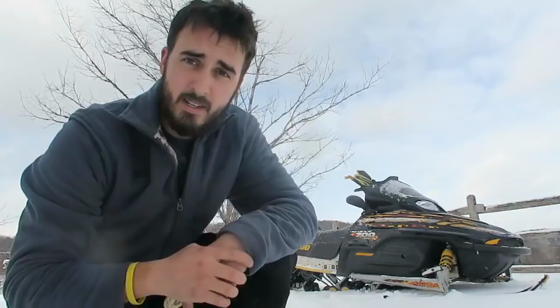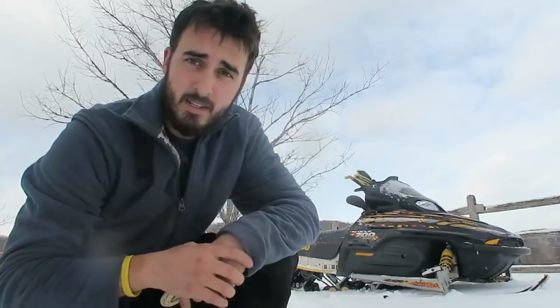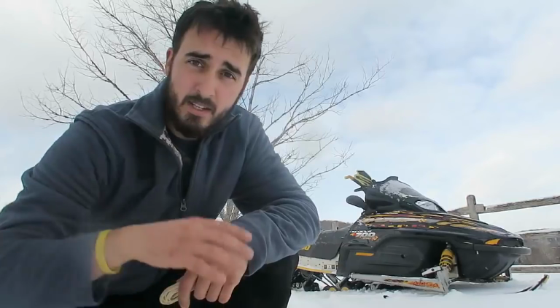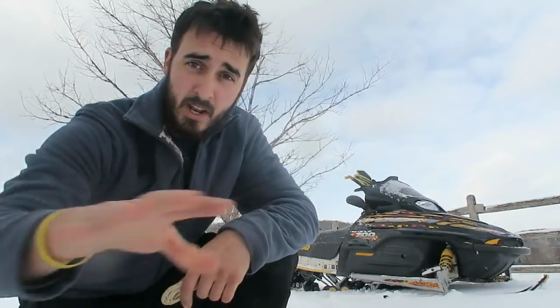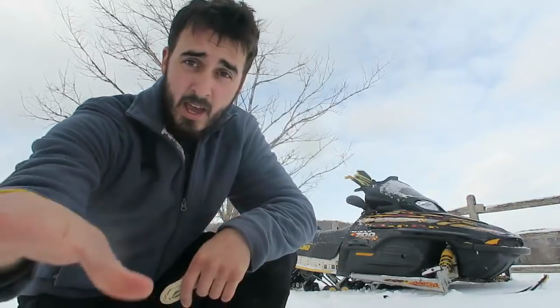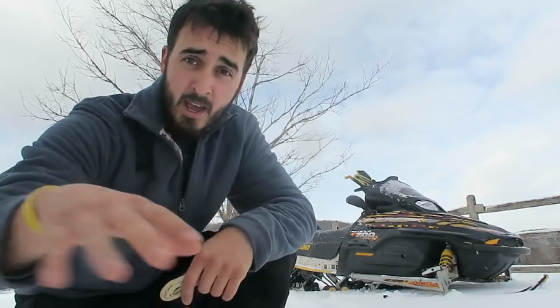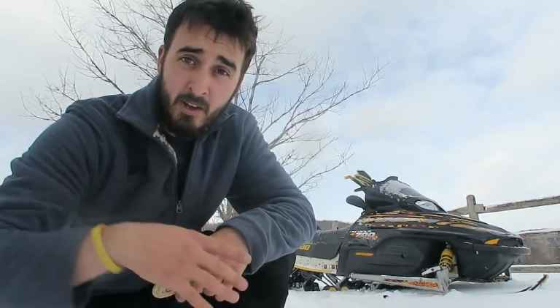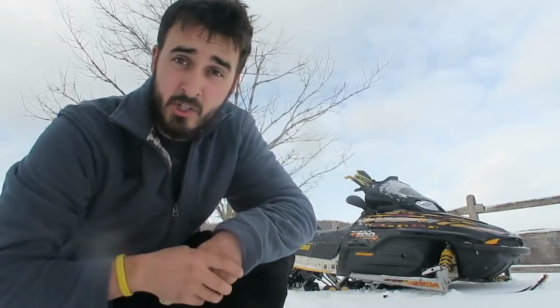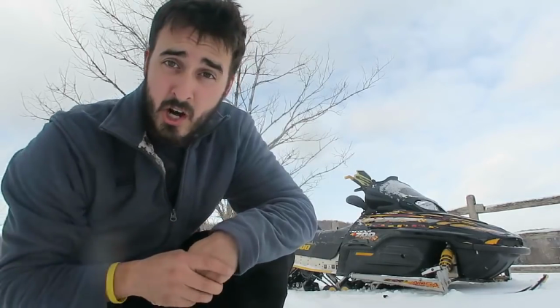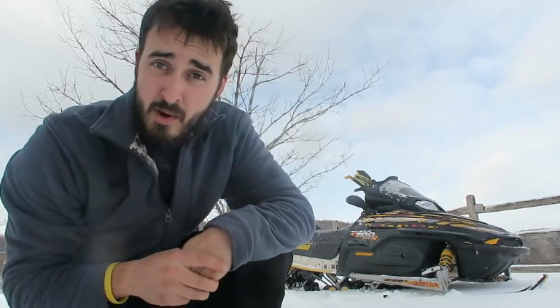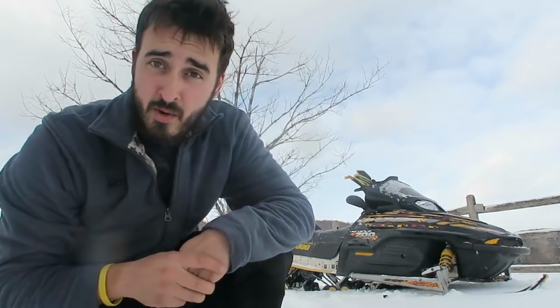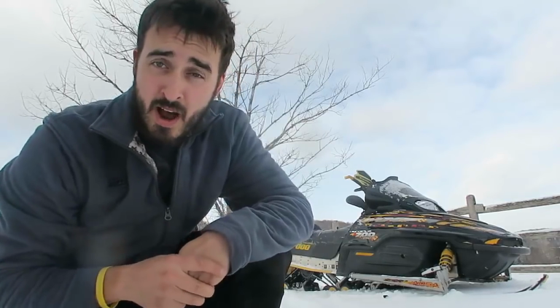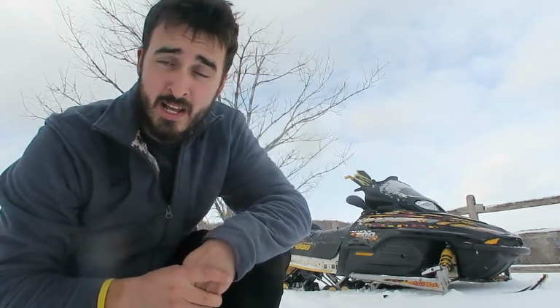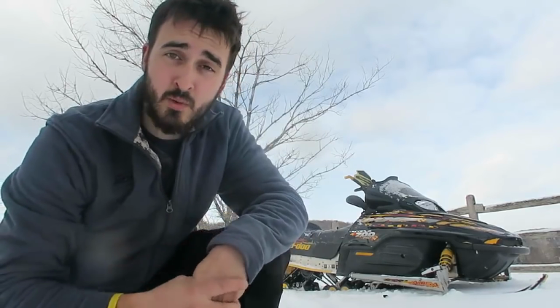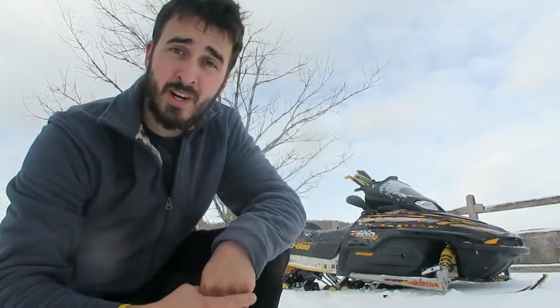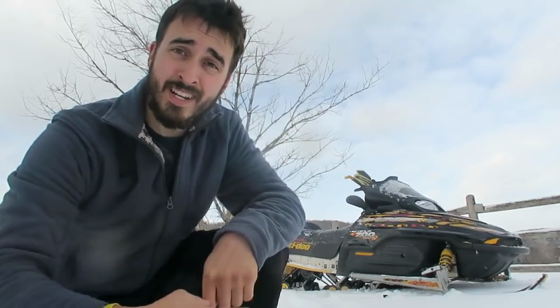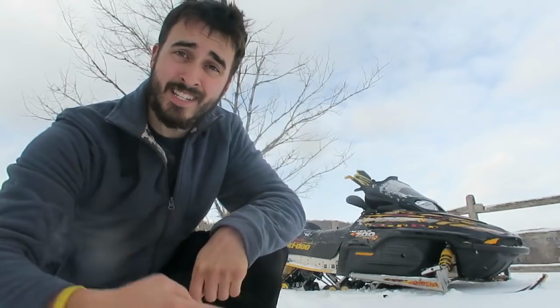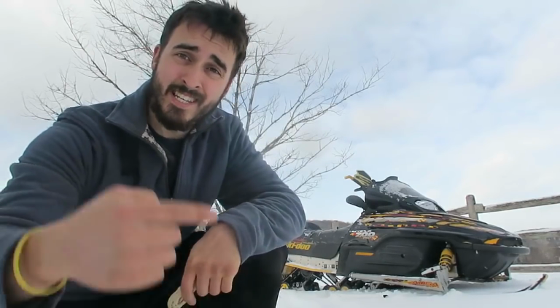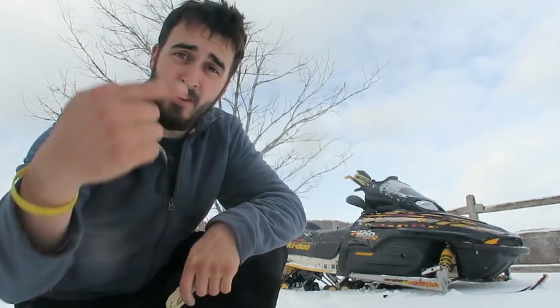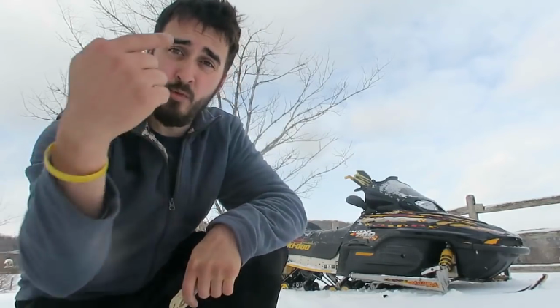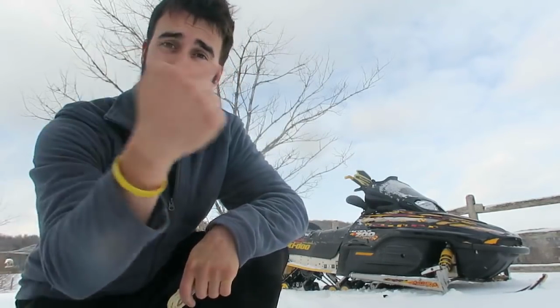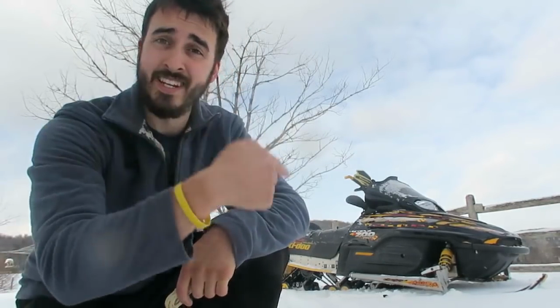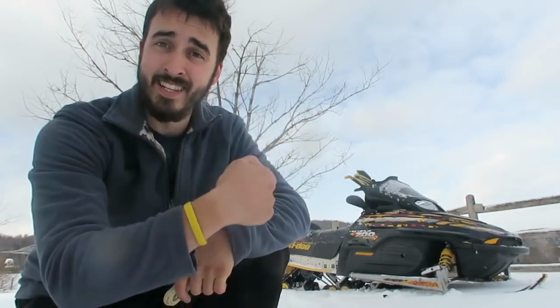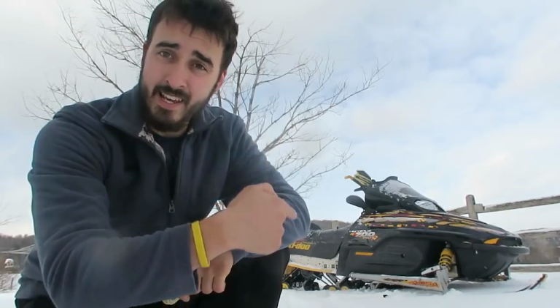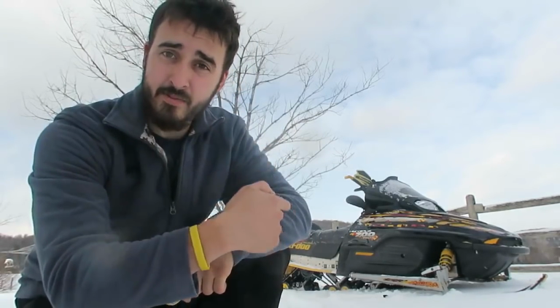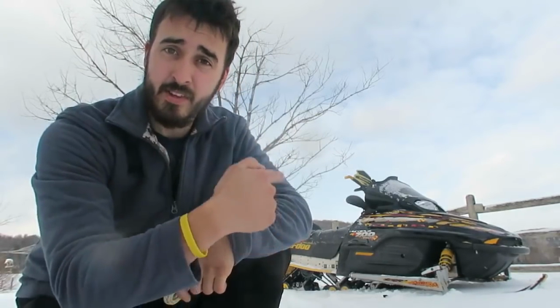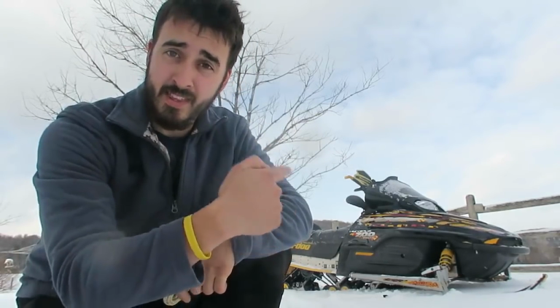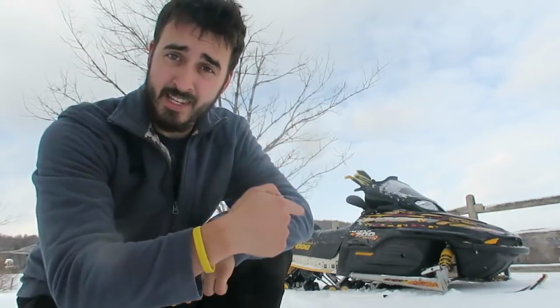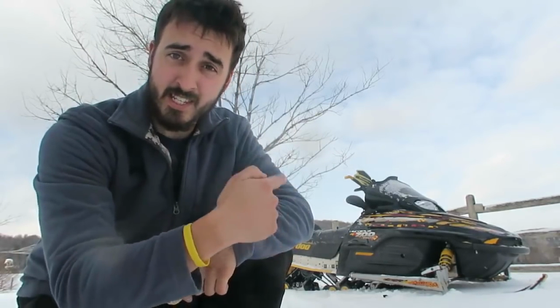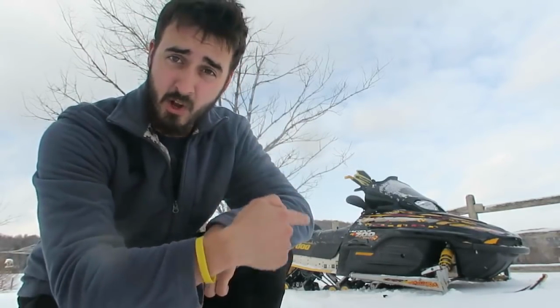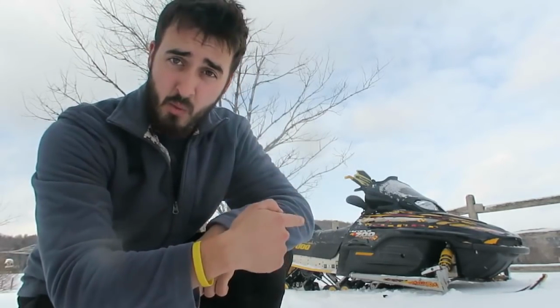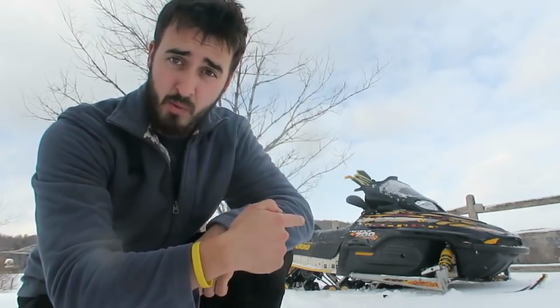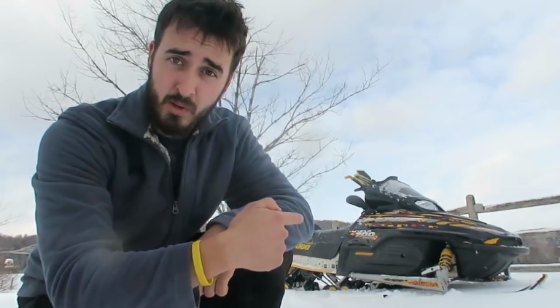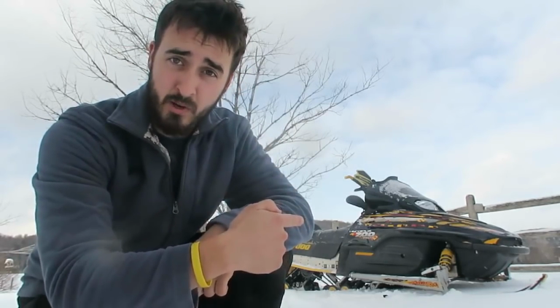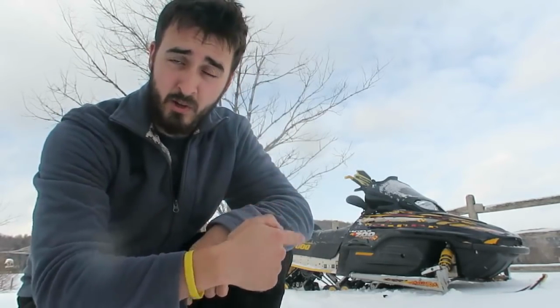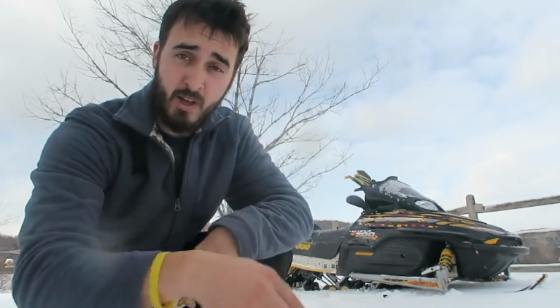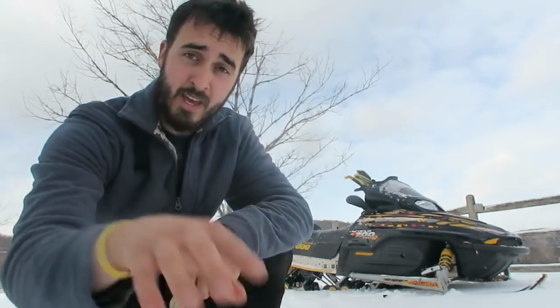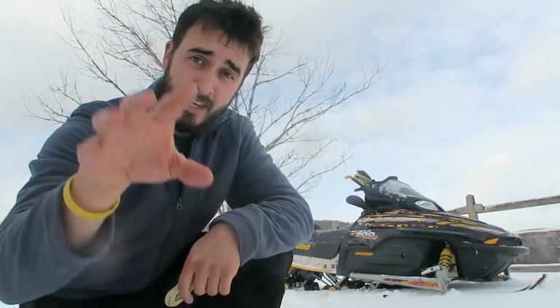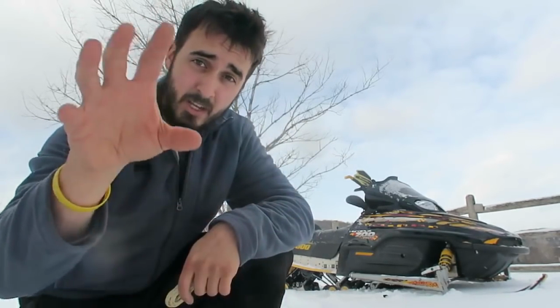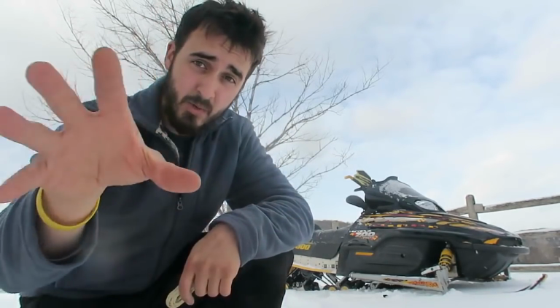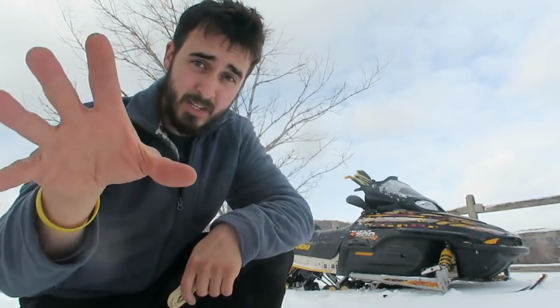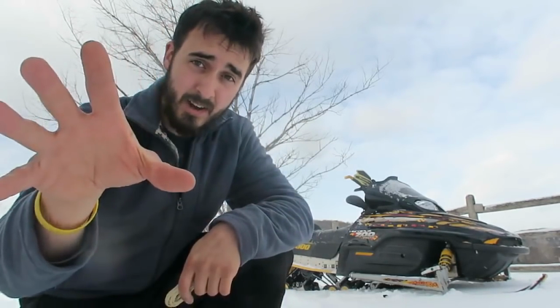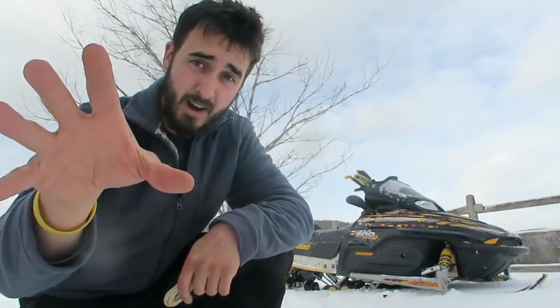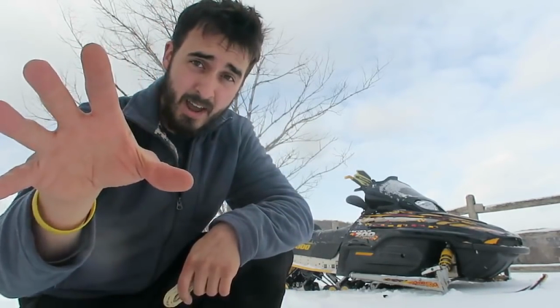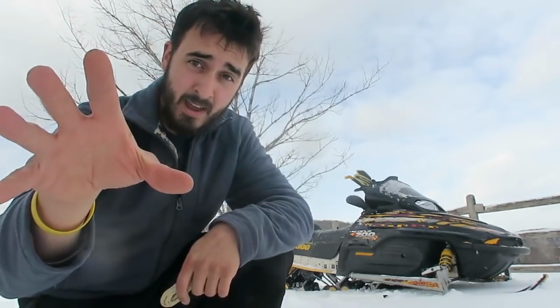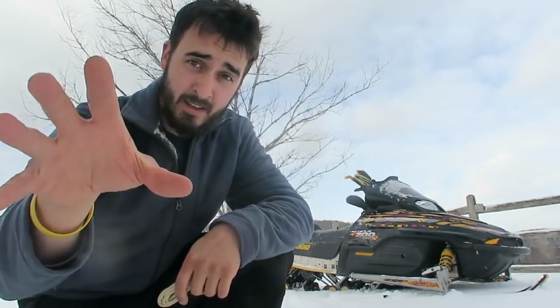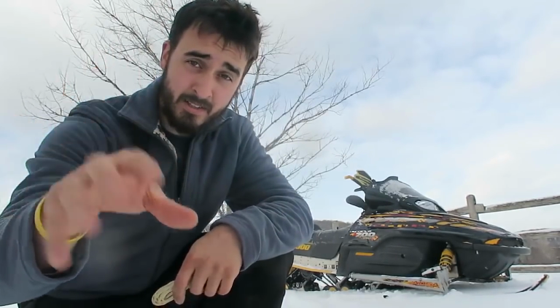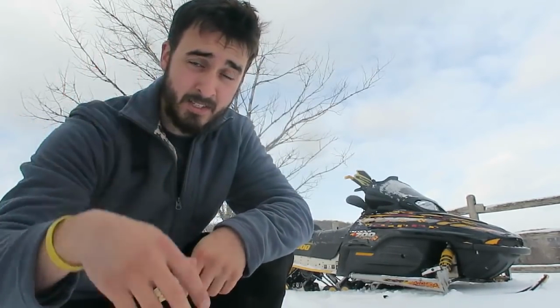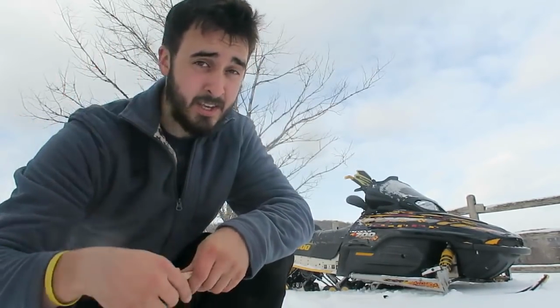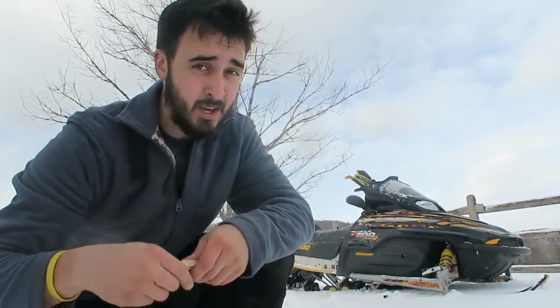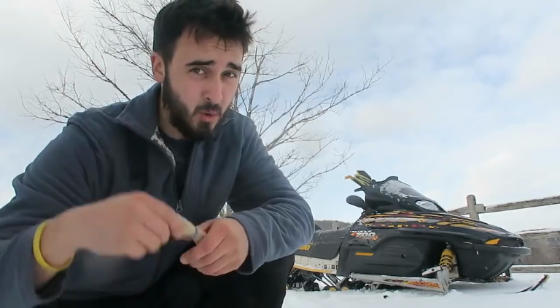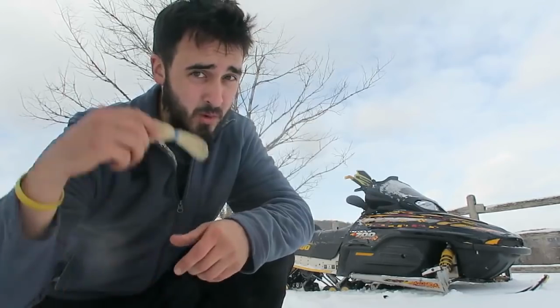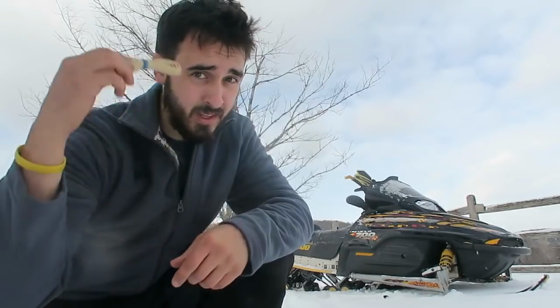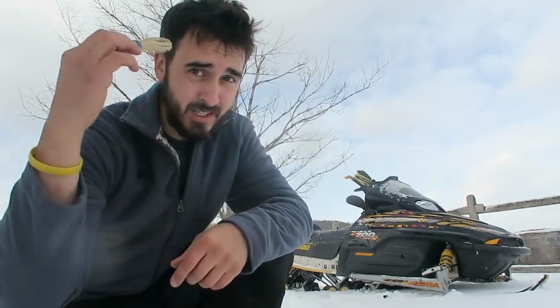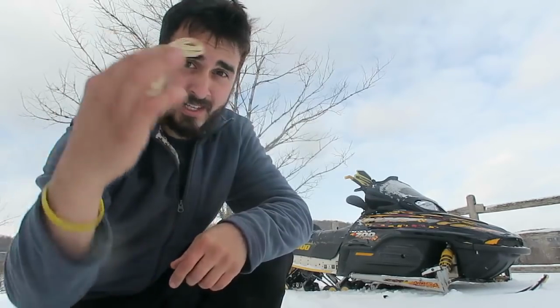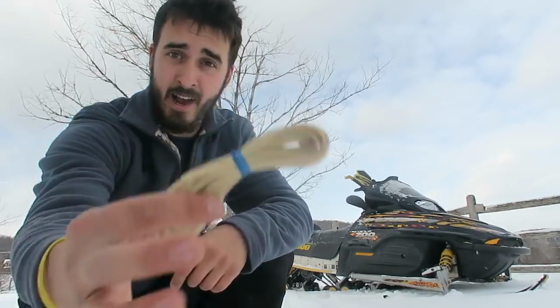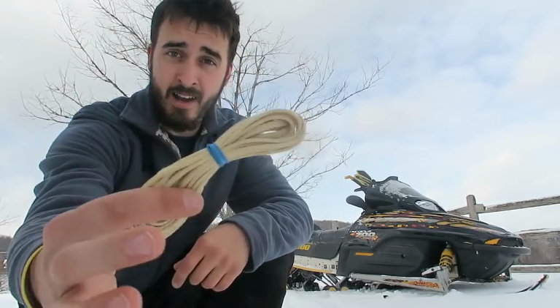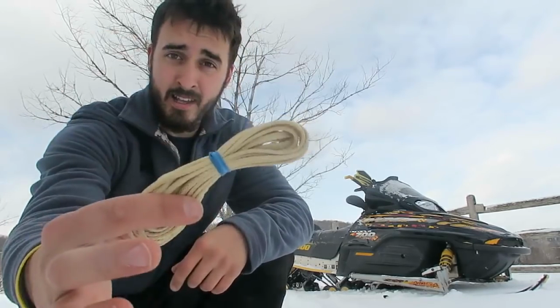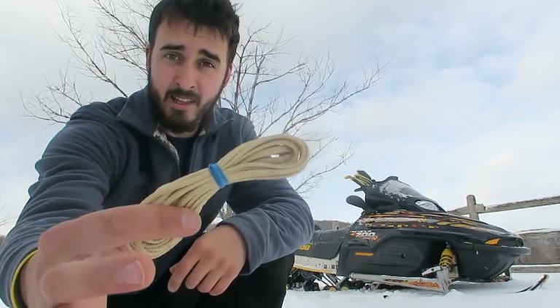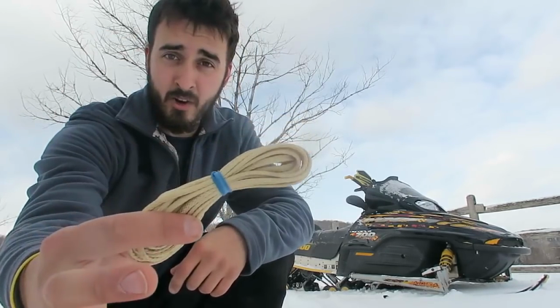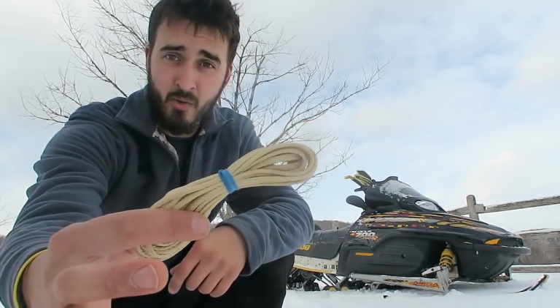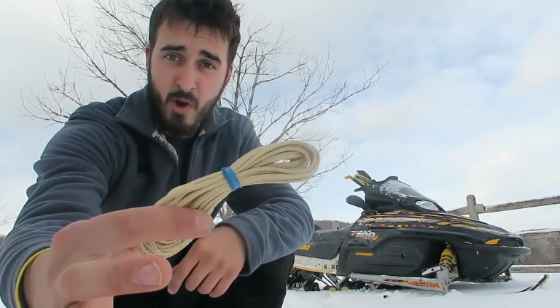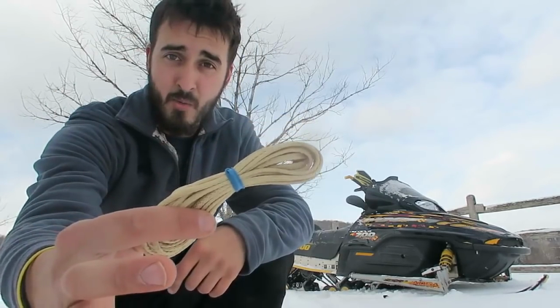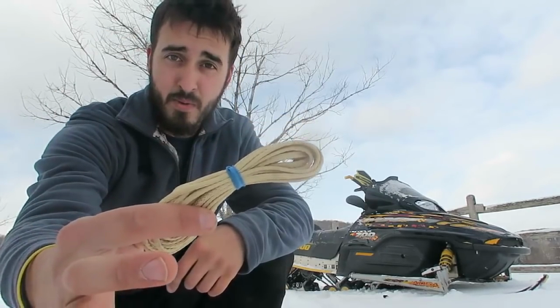Today on Jeremy Rides, we're going to see if we can lift this snowmobile using our hands with this tiny little rope.